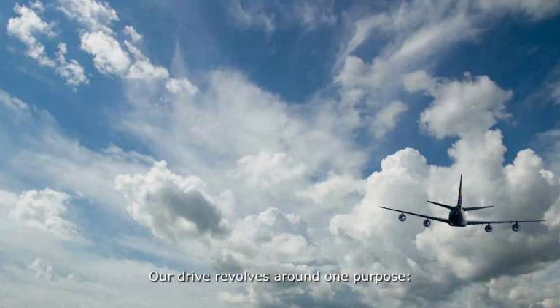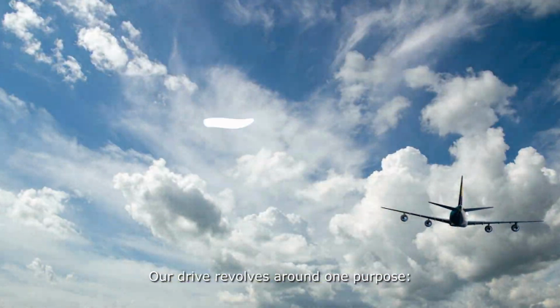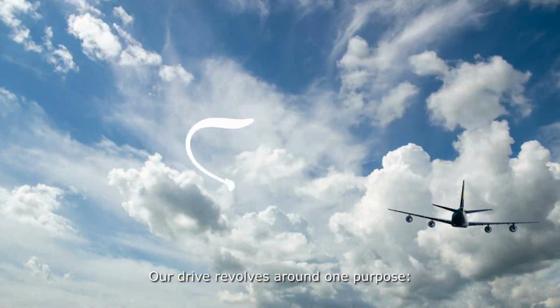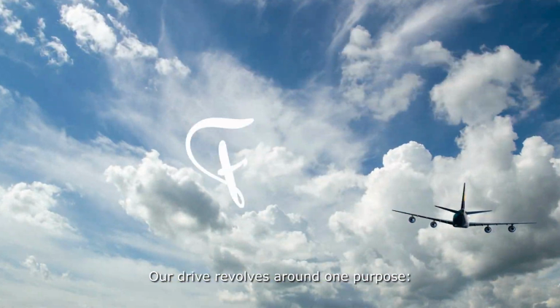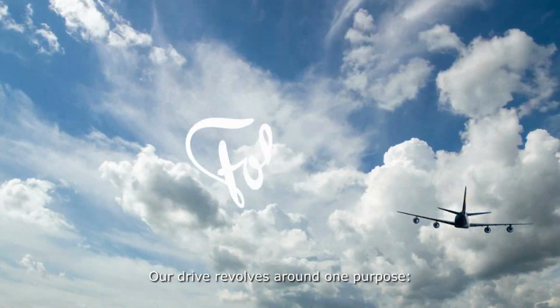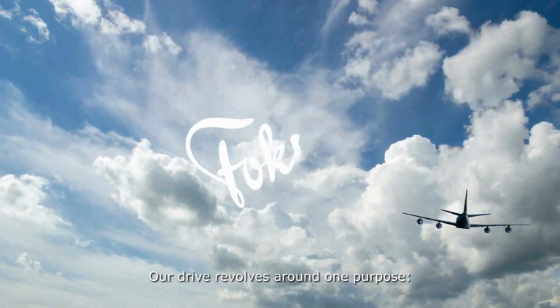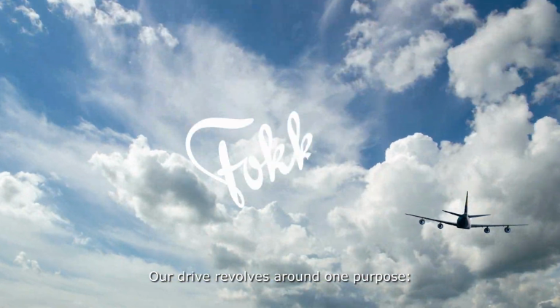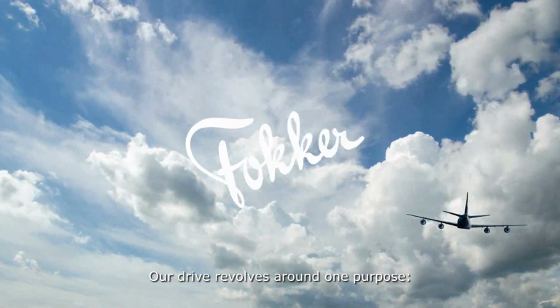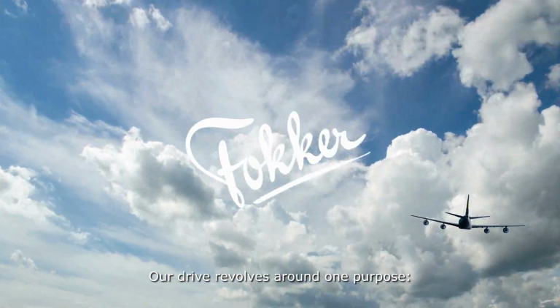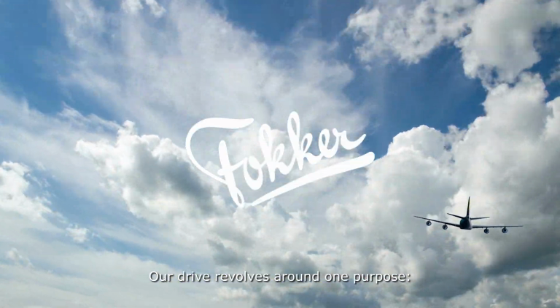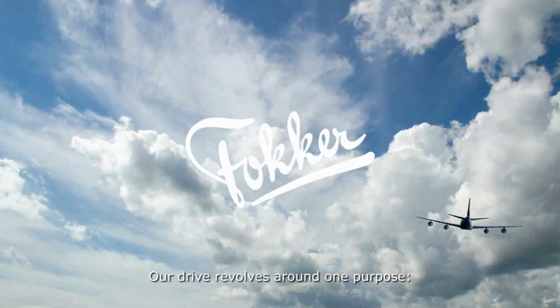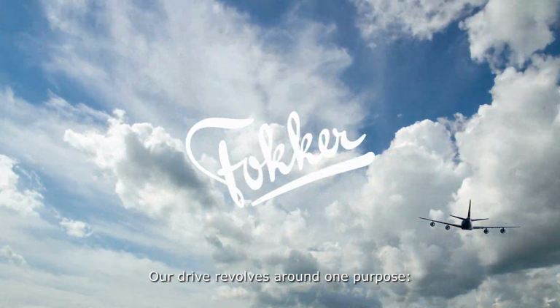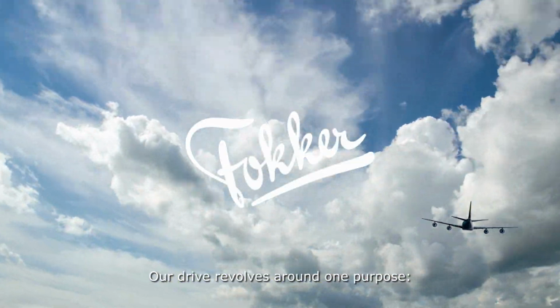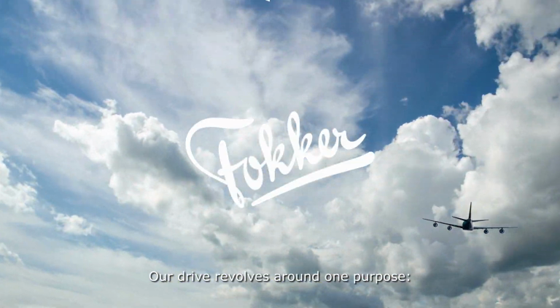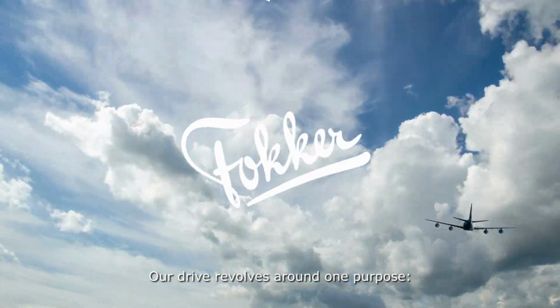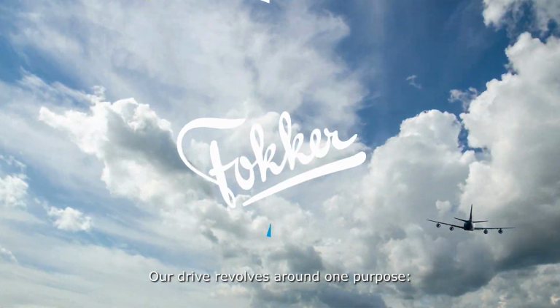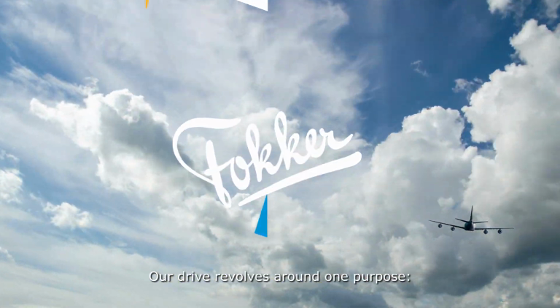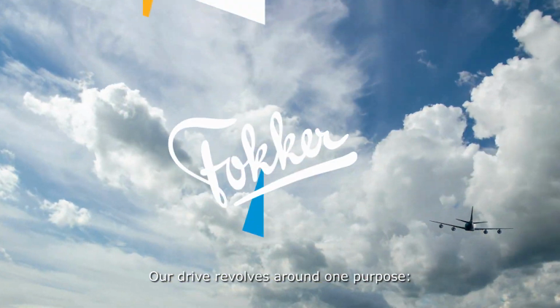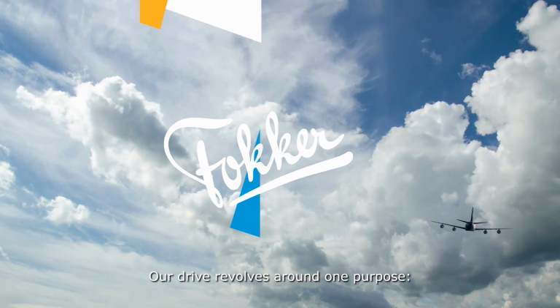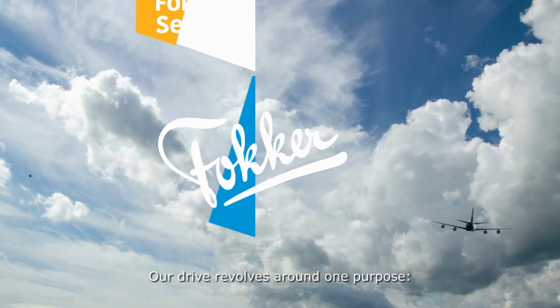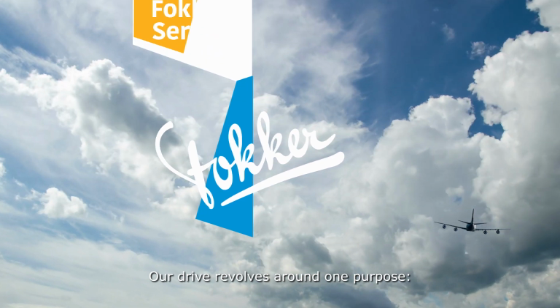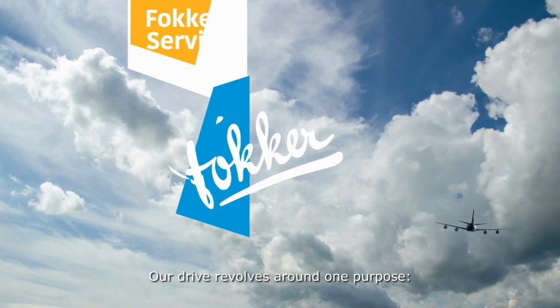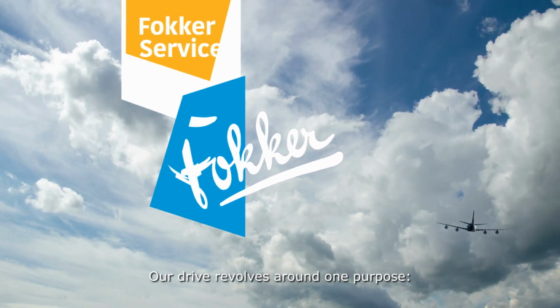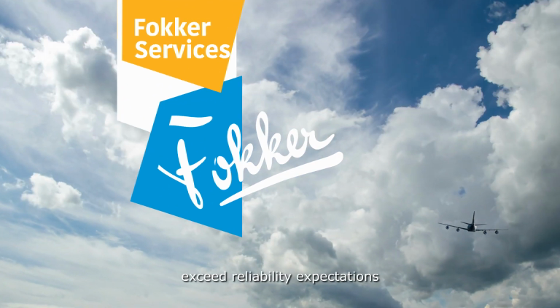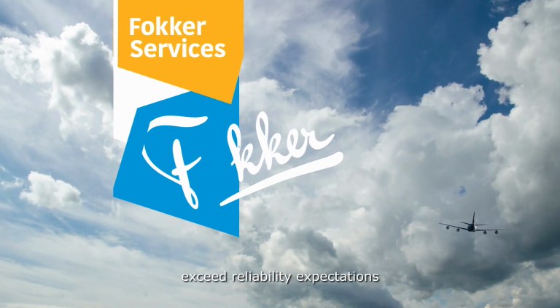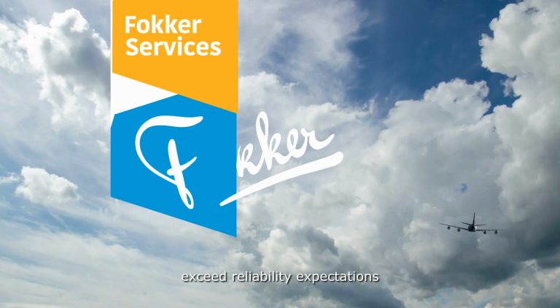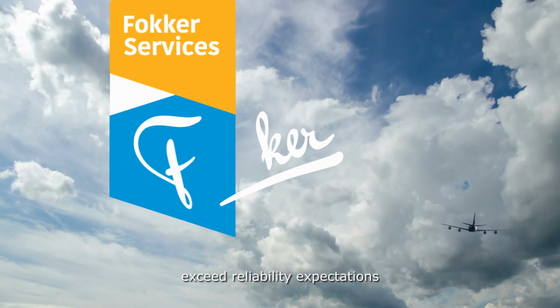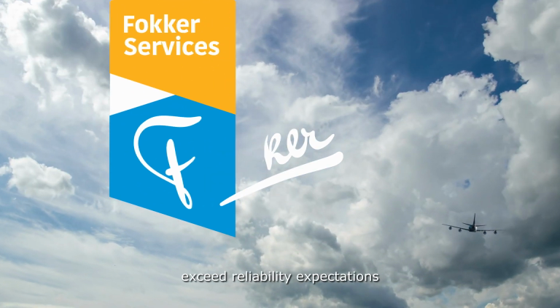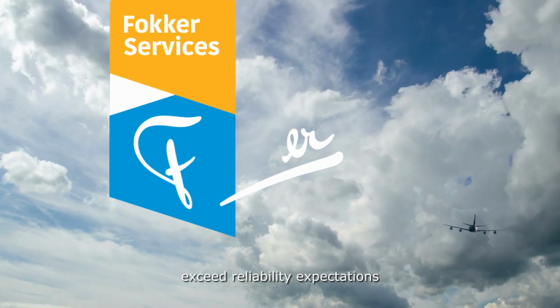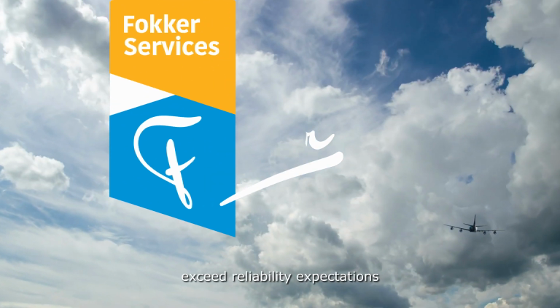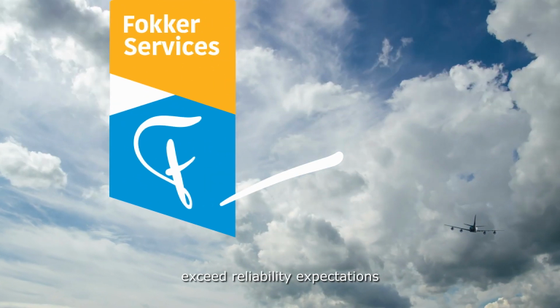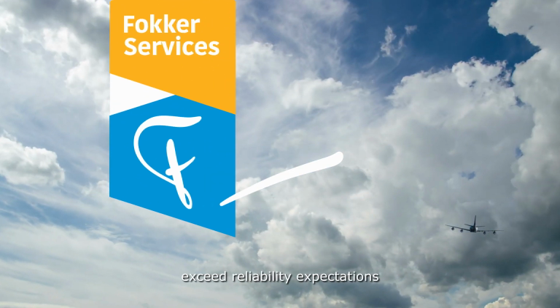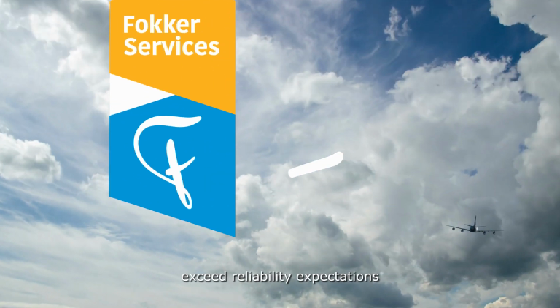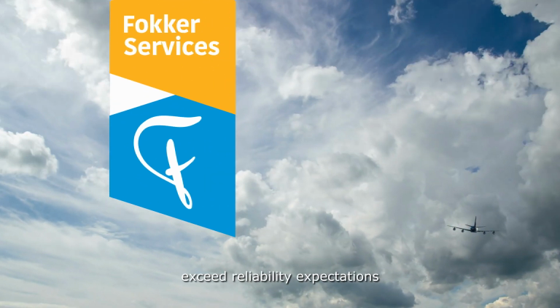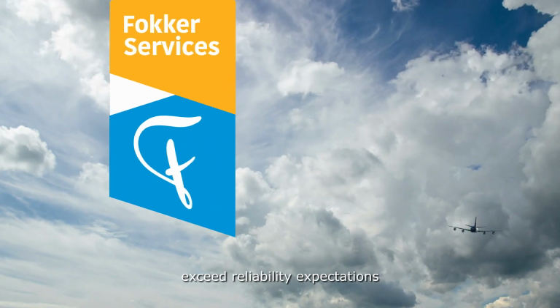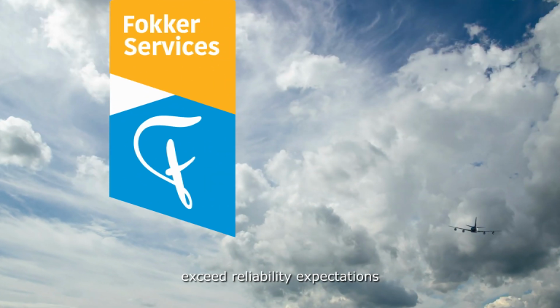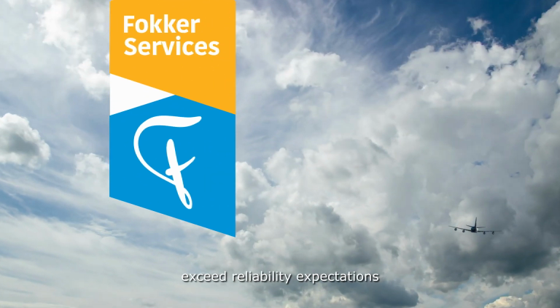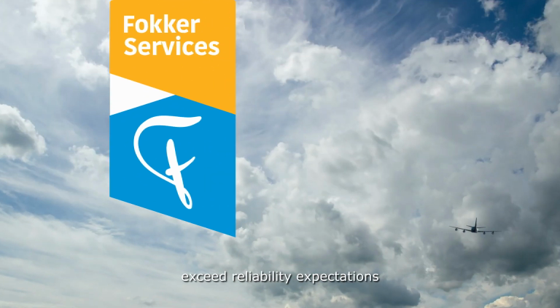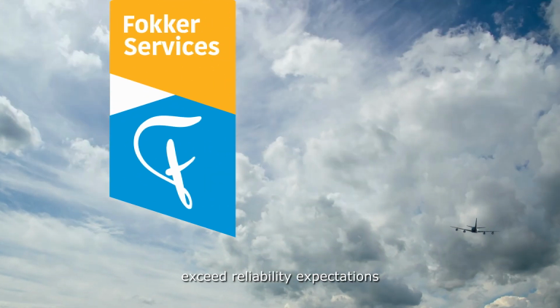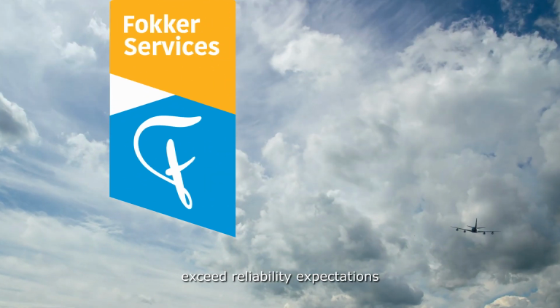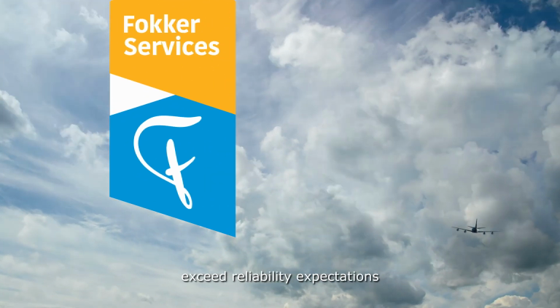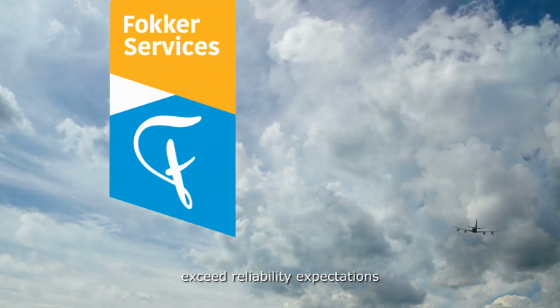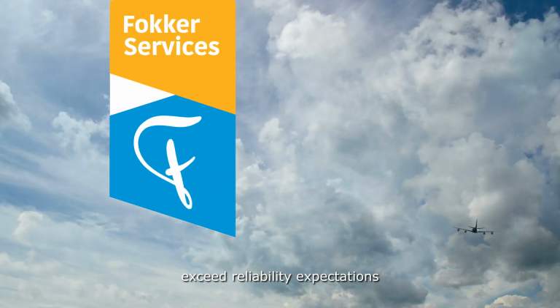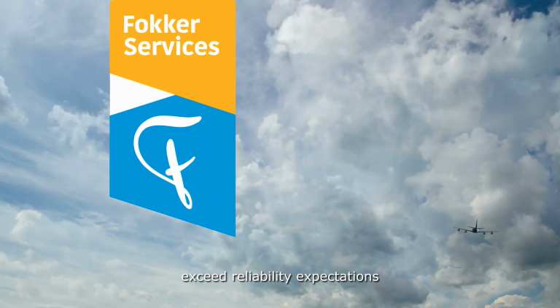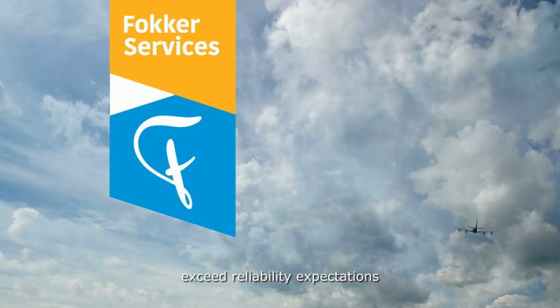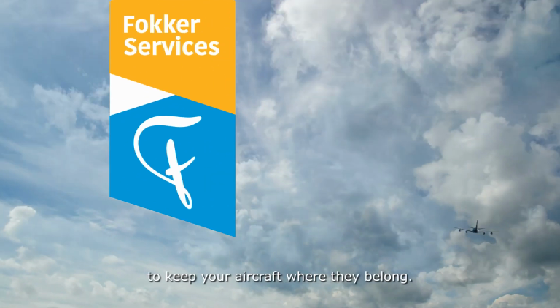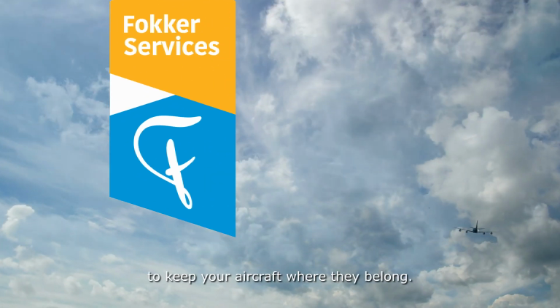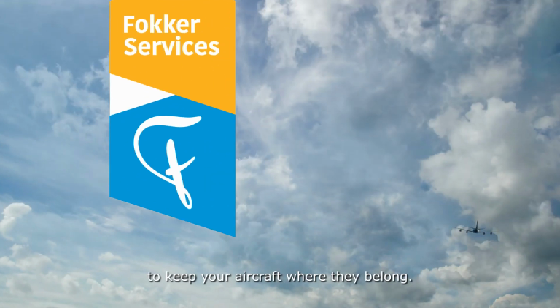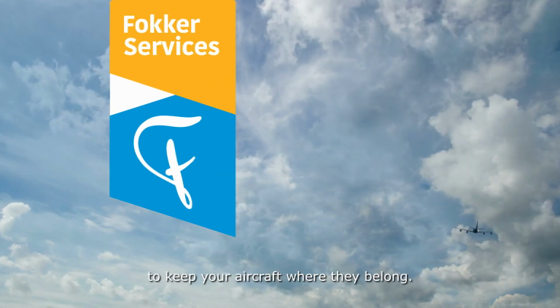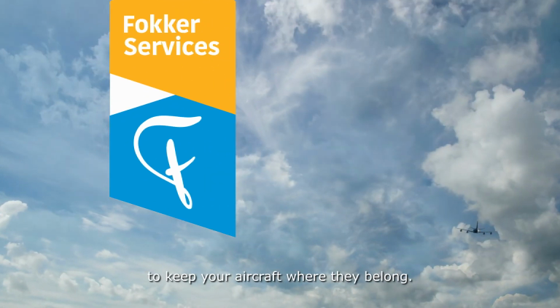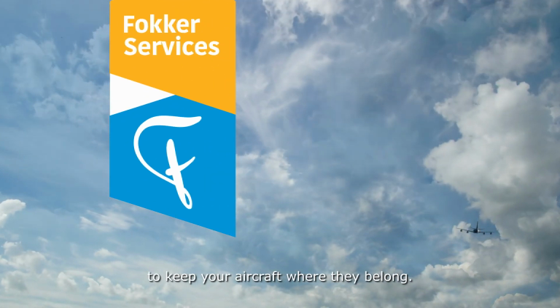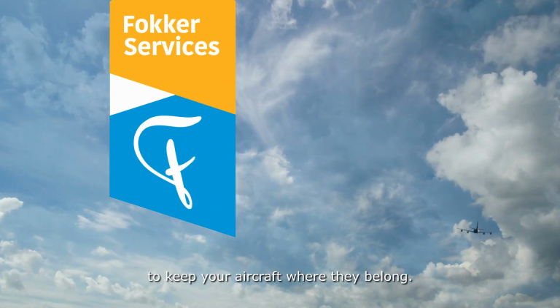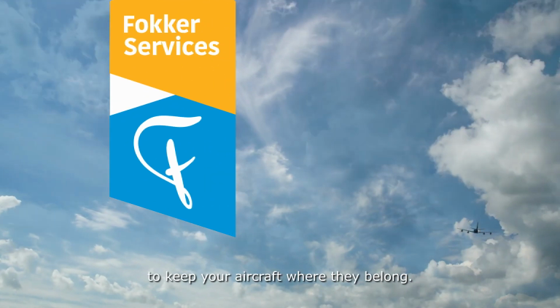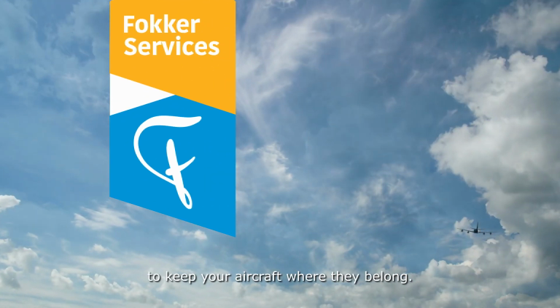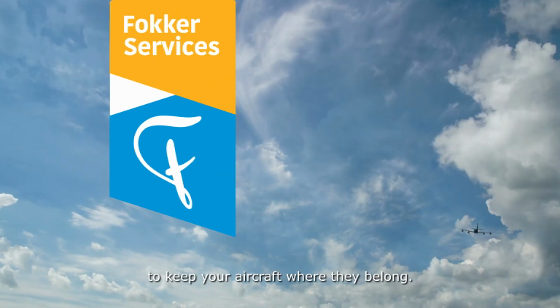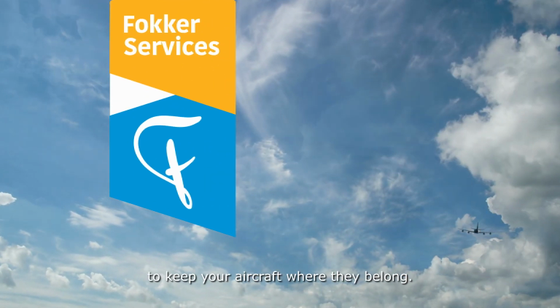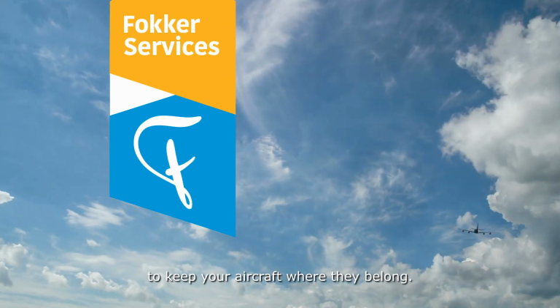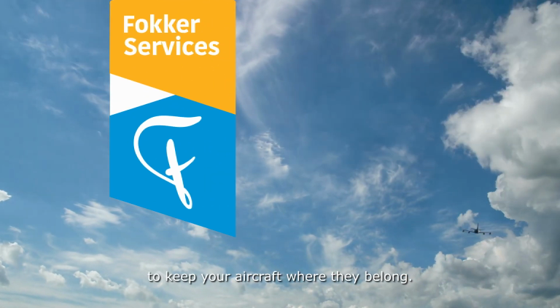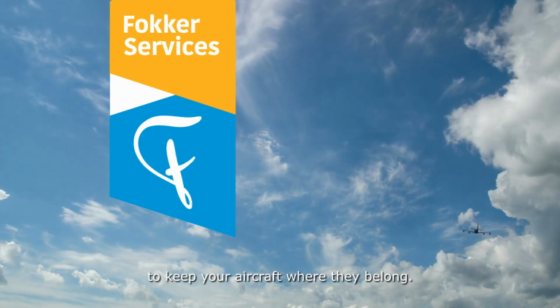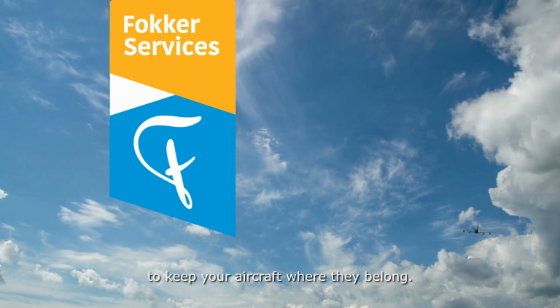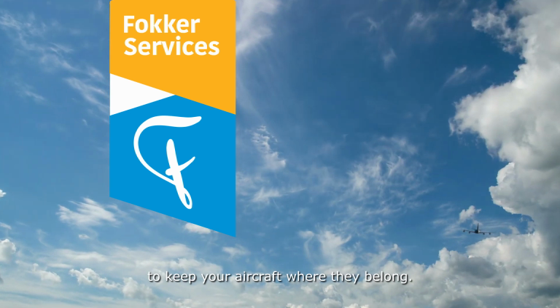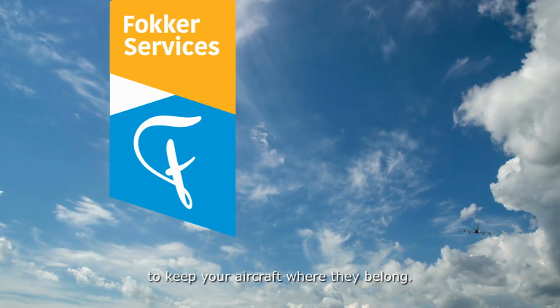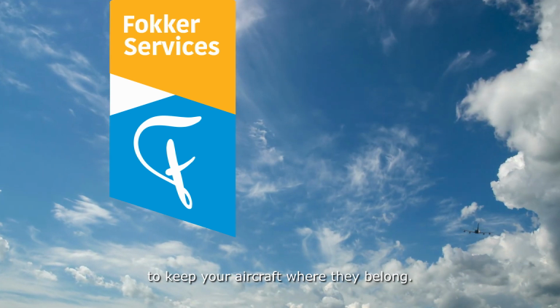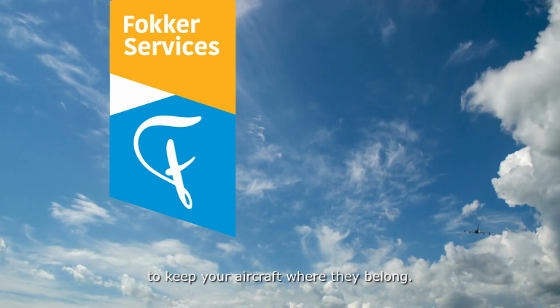Our drive revolves around one purpose – exceed reliability expectations to keep your aircraft where they belong.